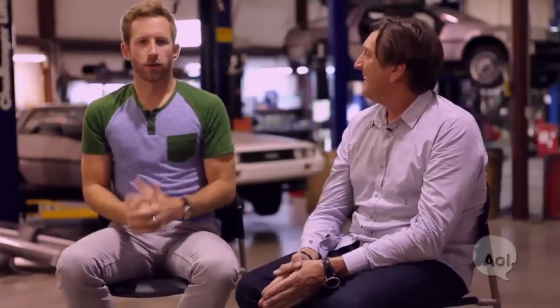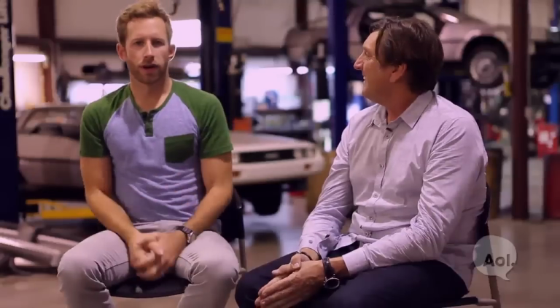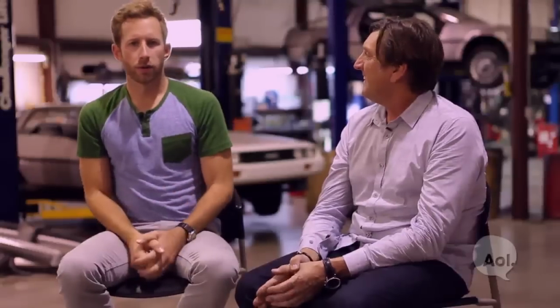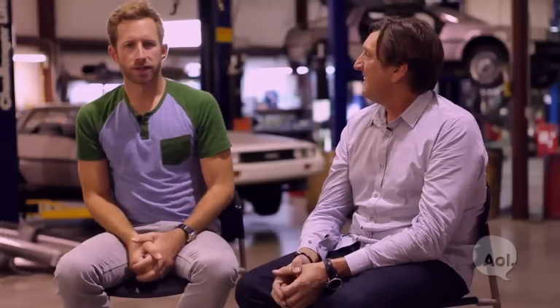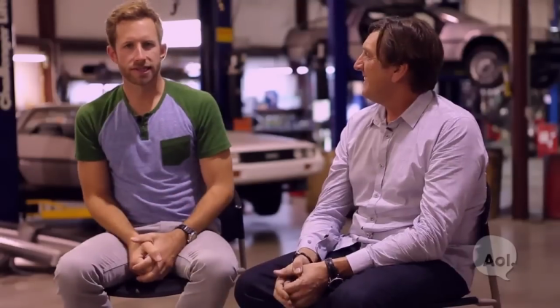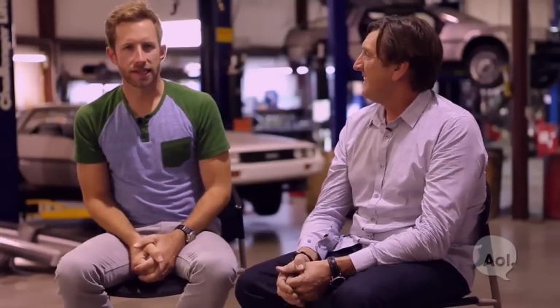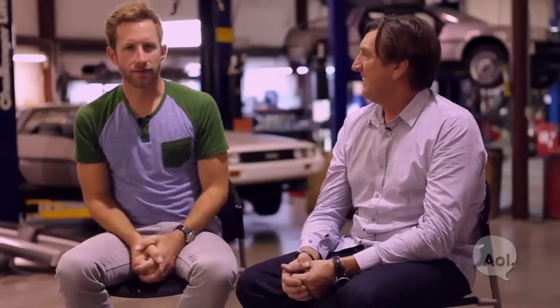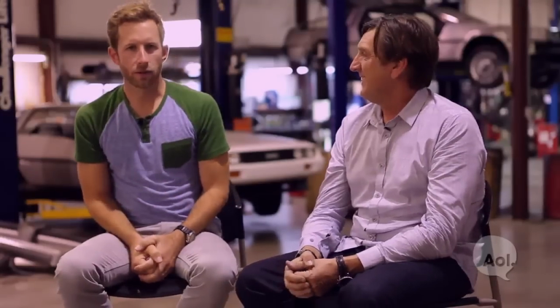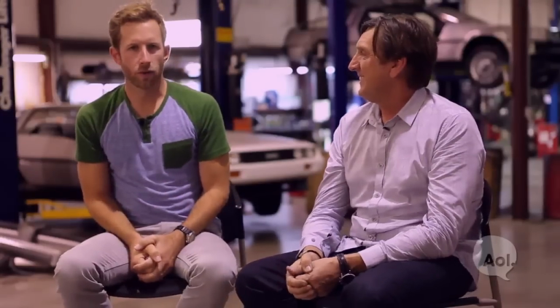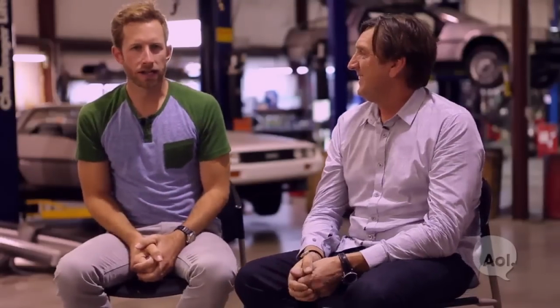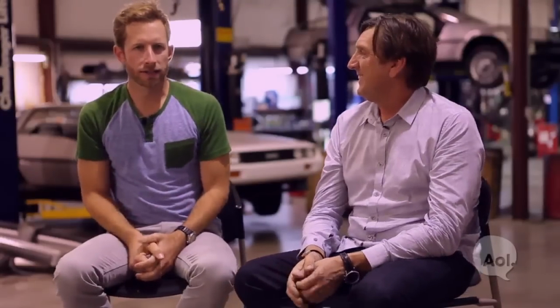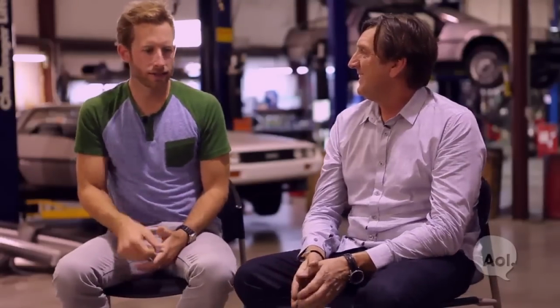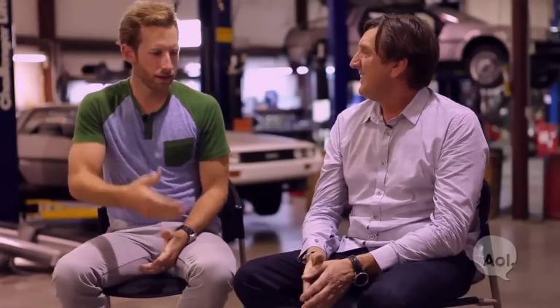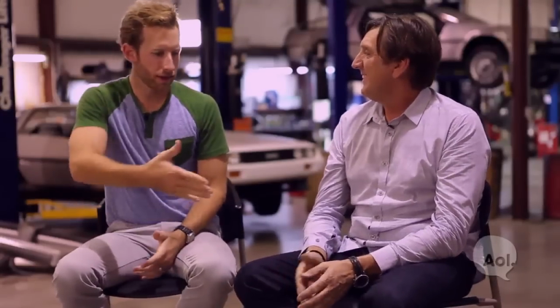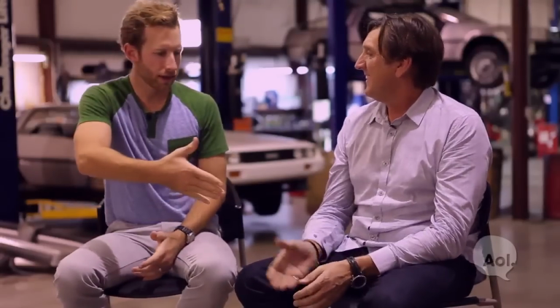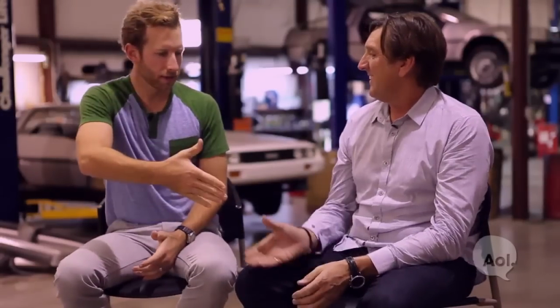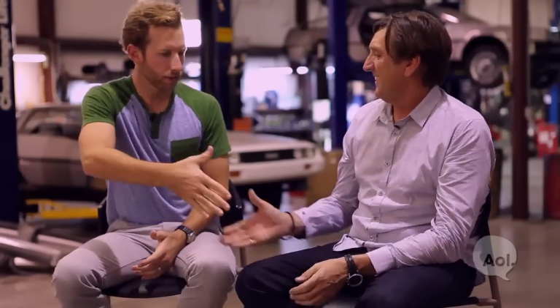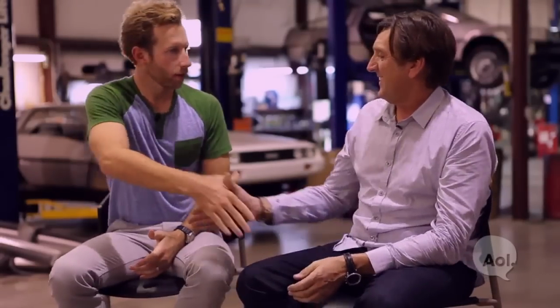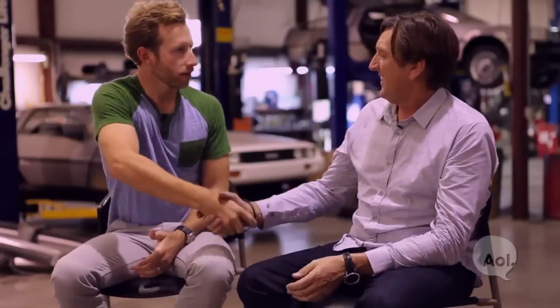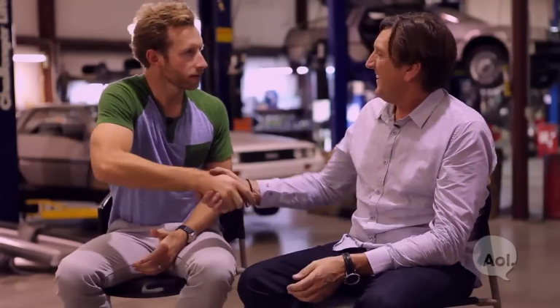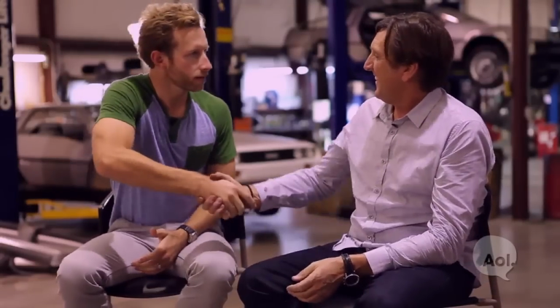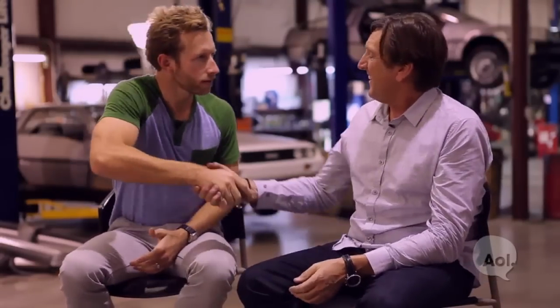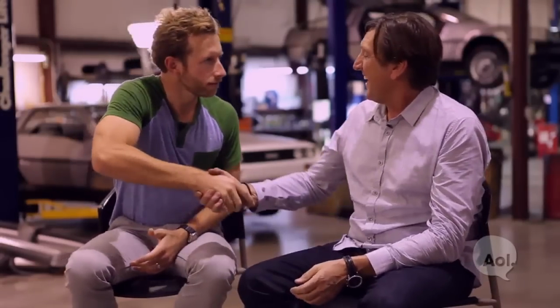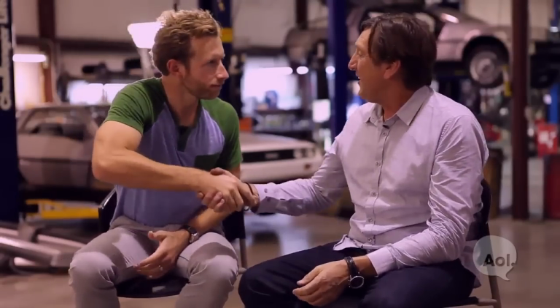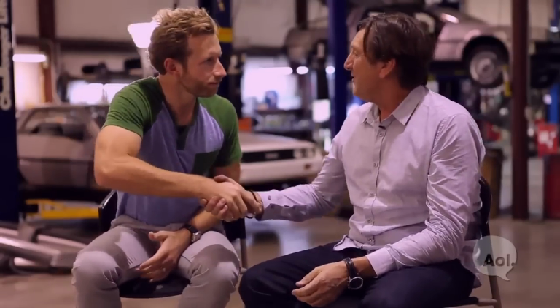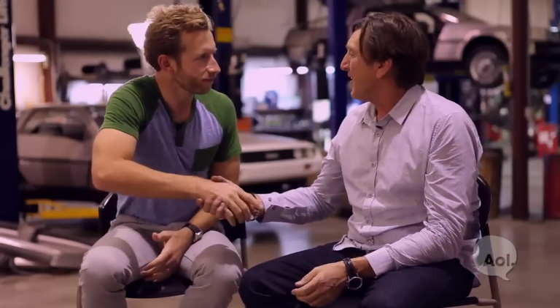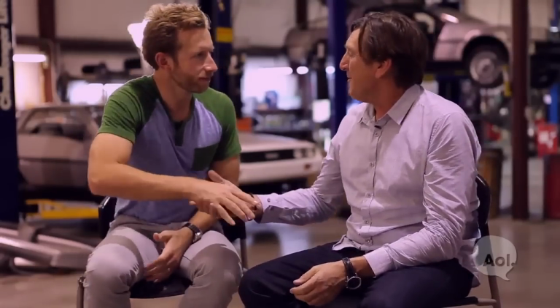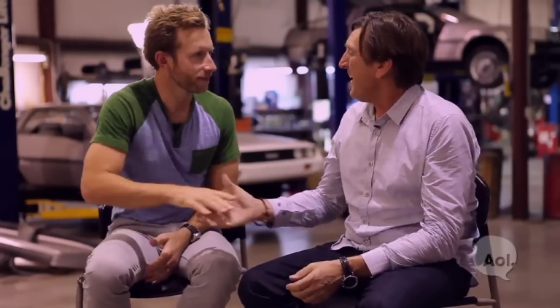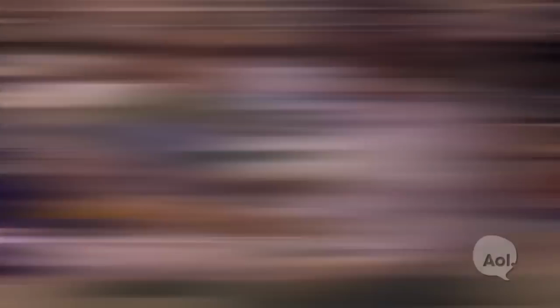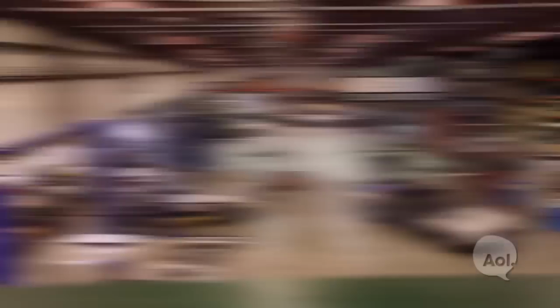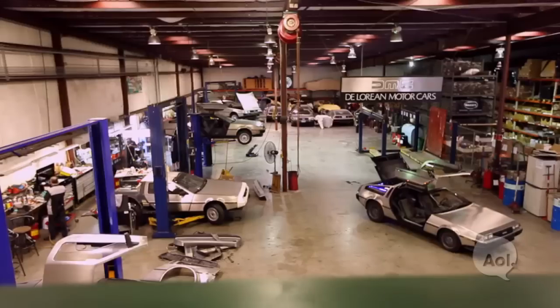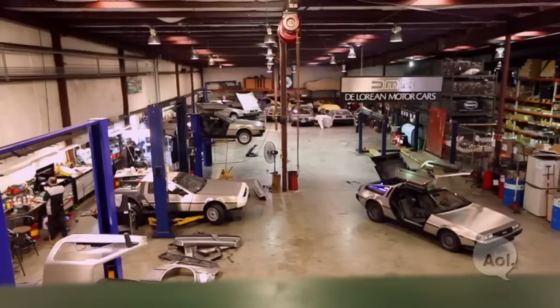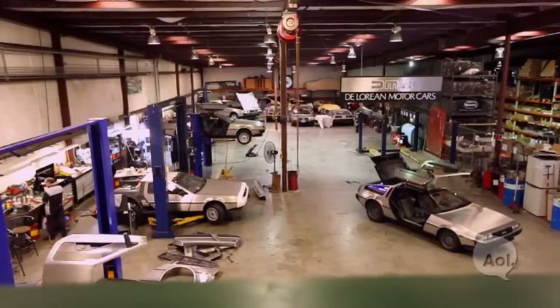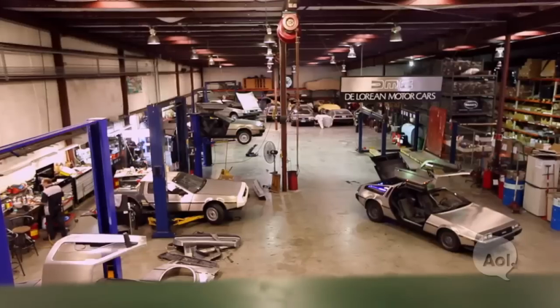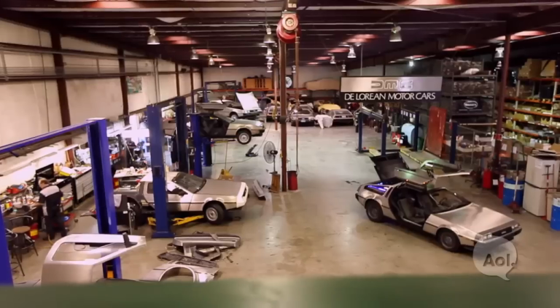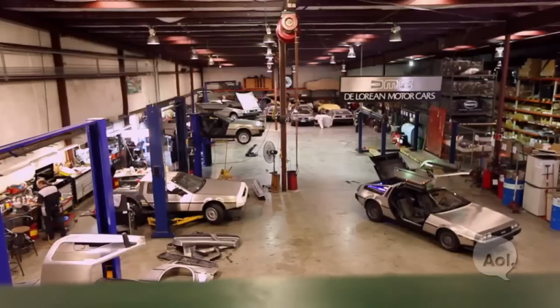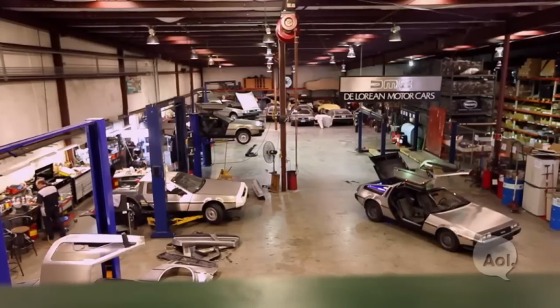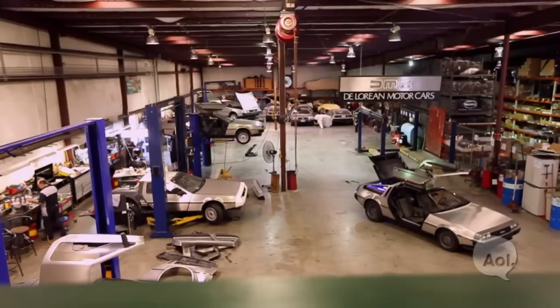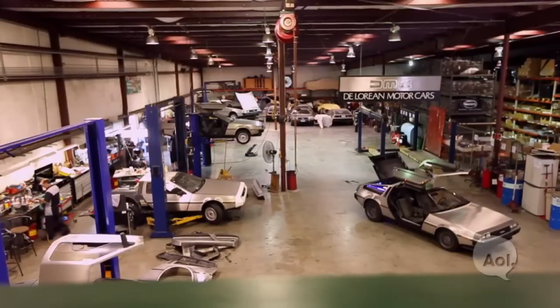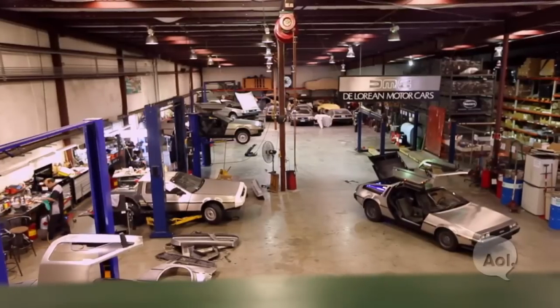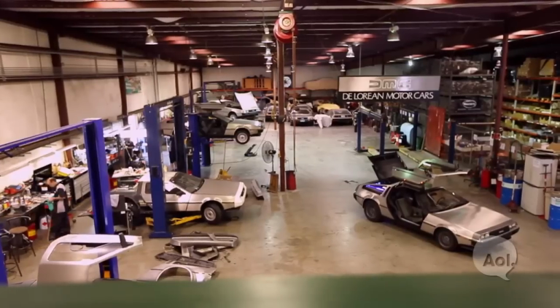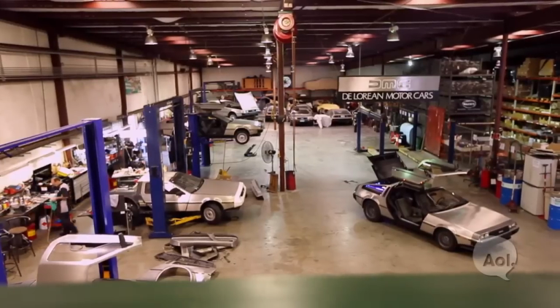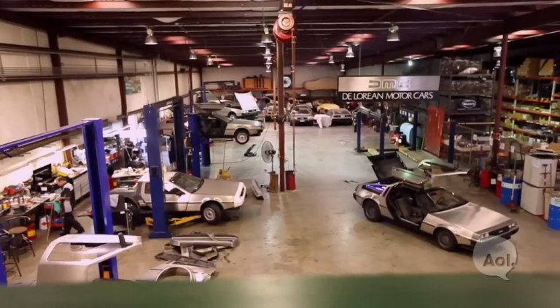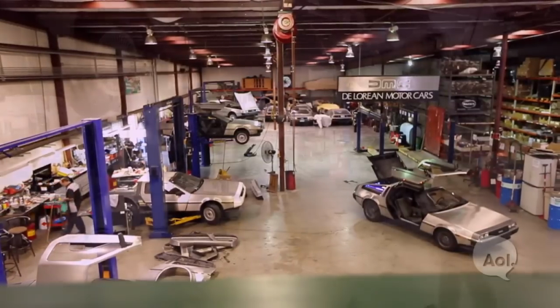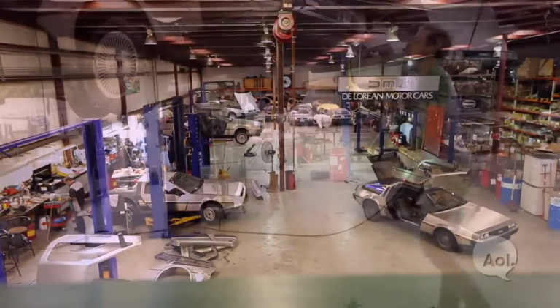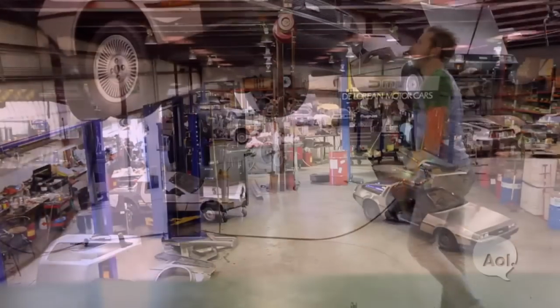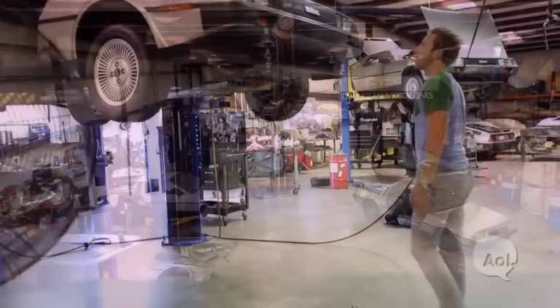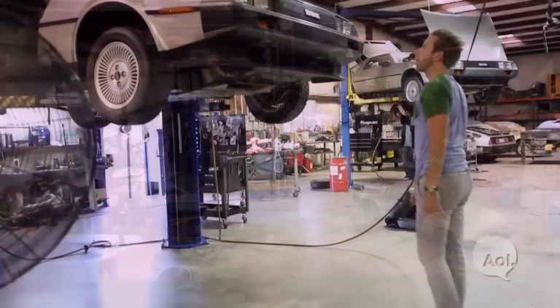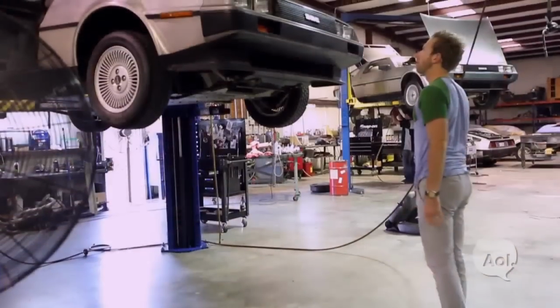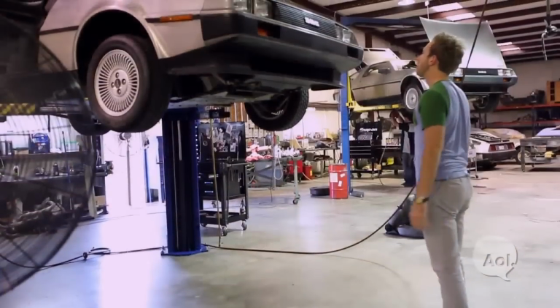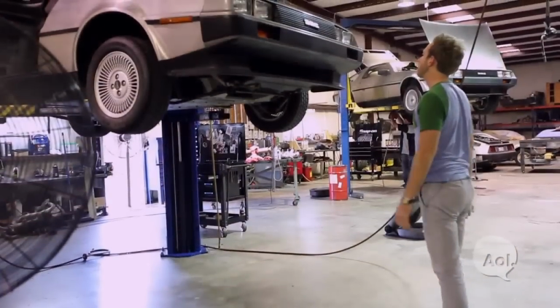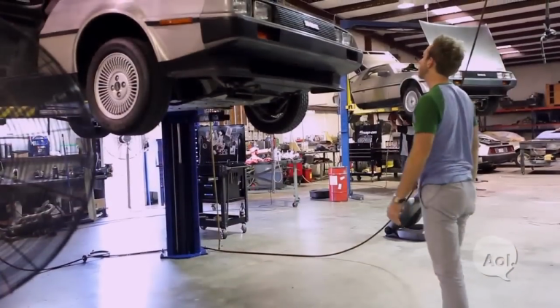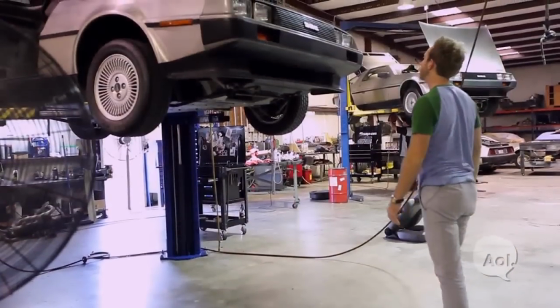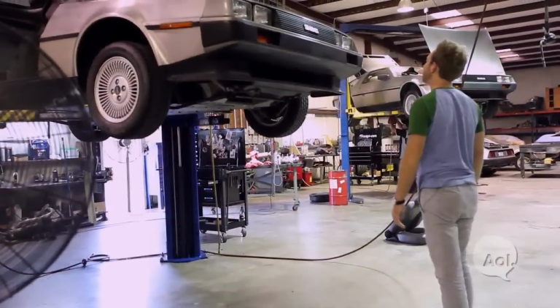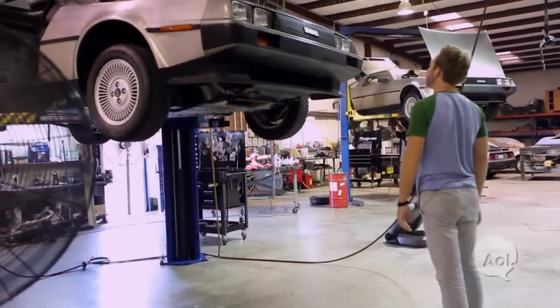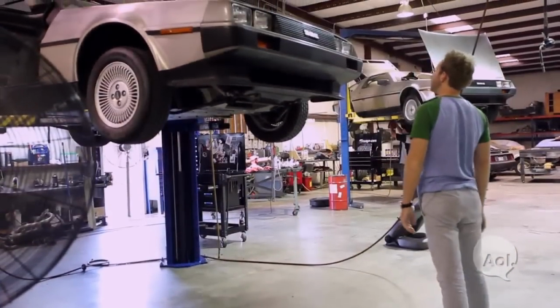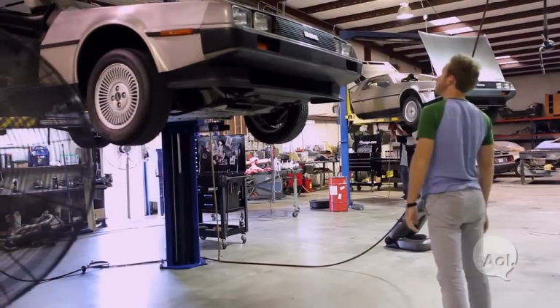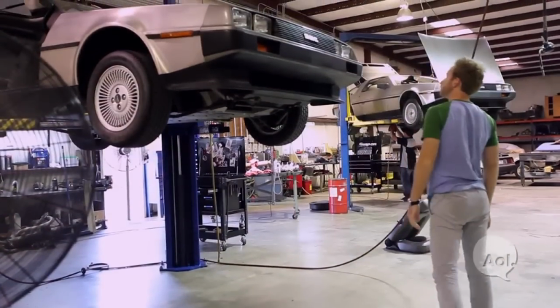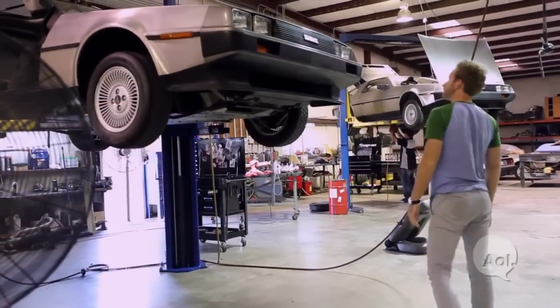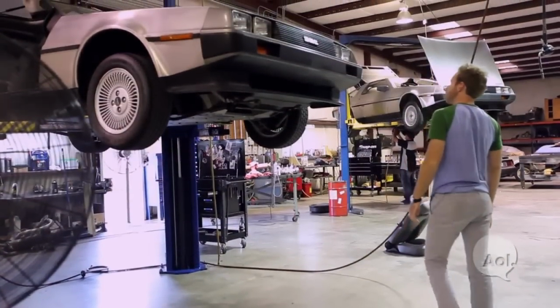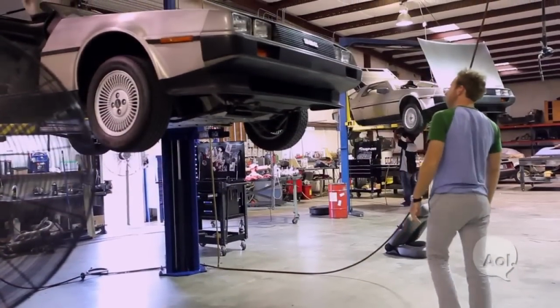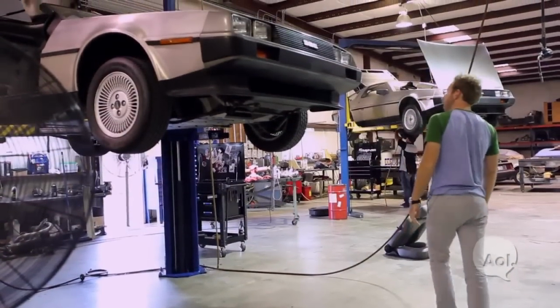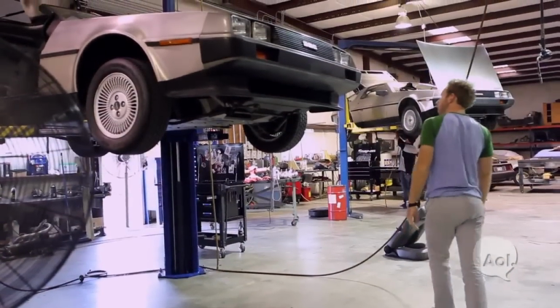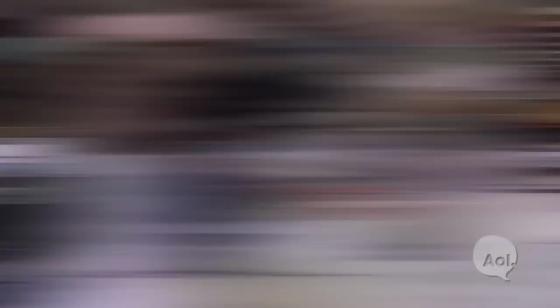So we're here with Stephen Wynn. Thanks for being with us. Thank you for coming. Really amazing shop here. Tell me how you got involved with DeLorean. Where did it all start for you?